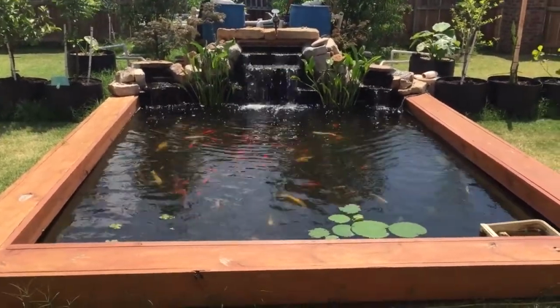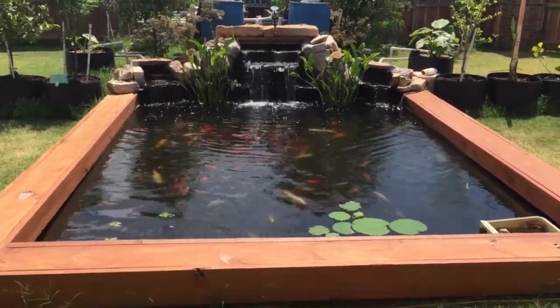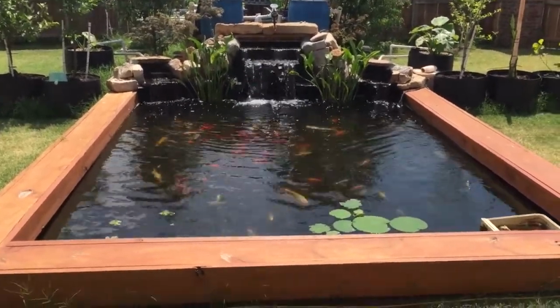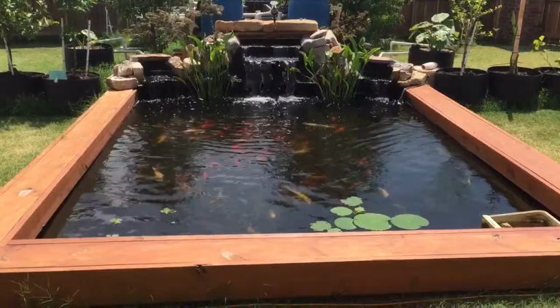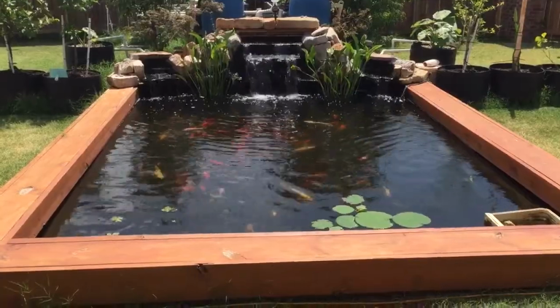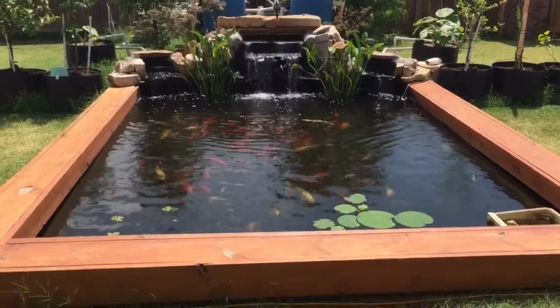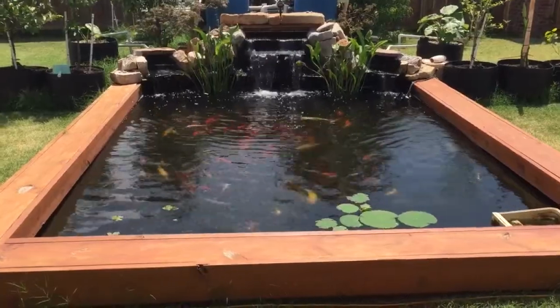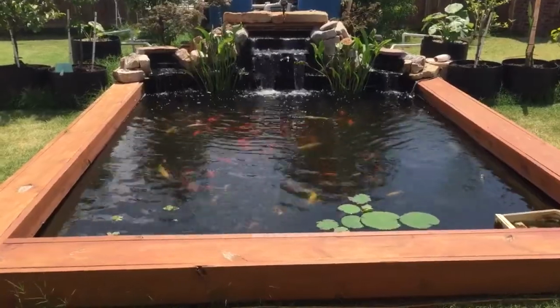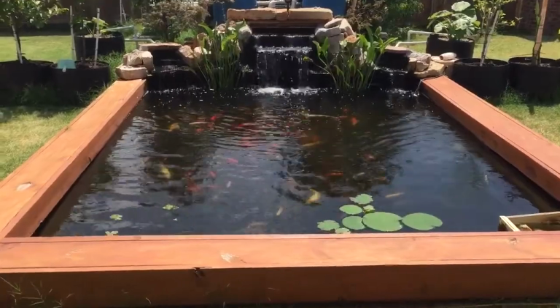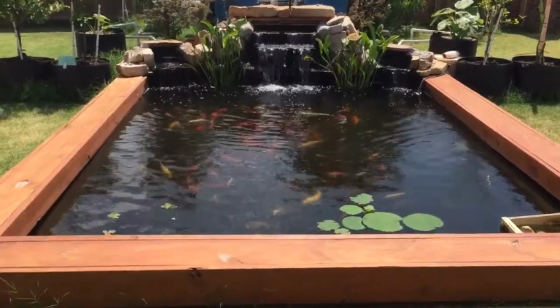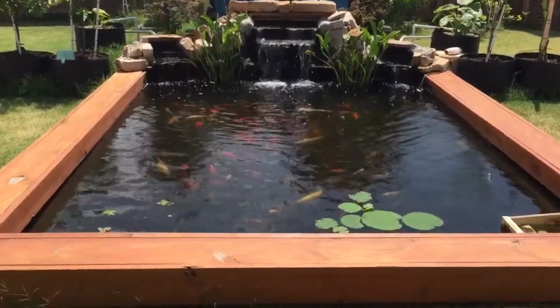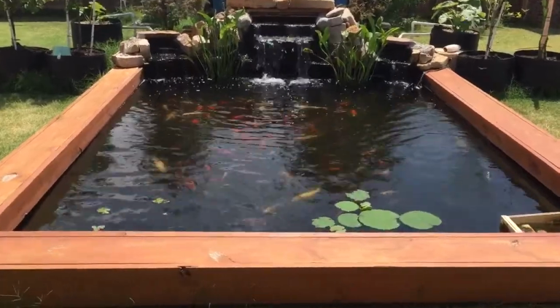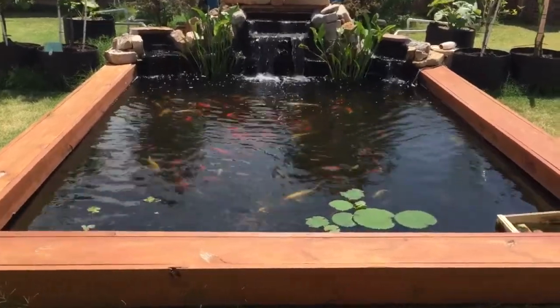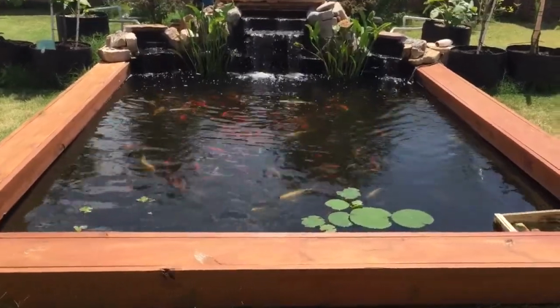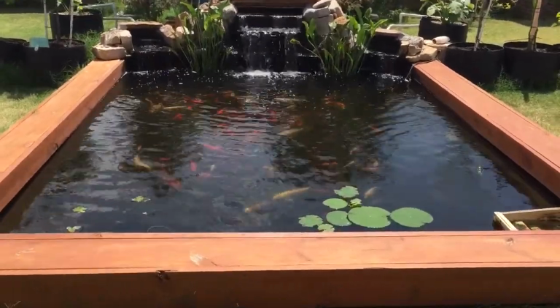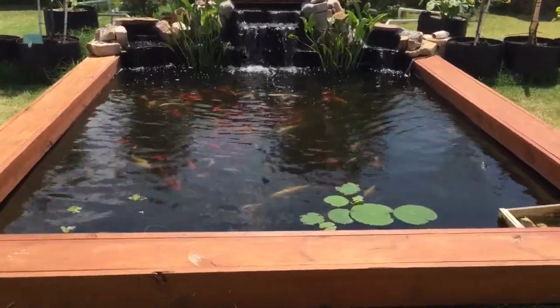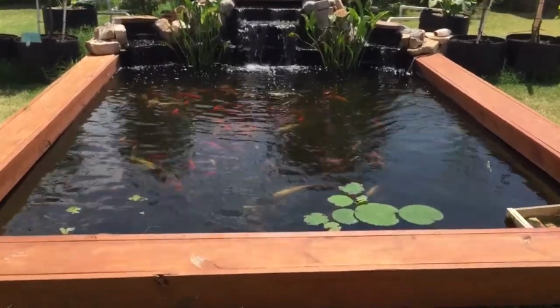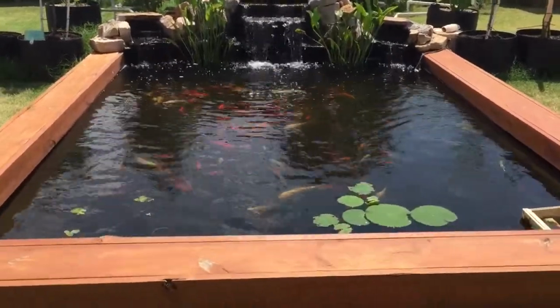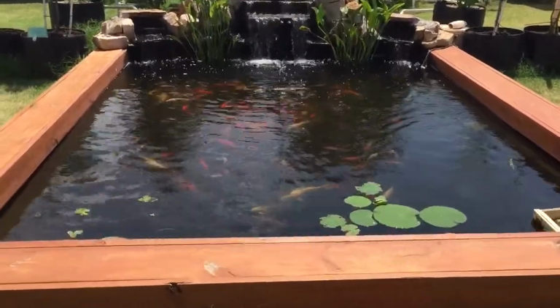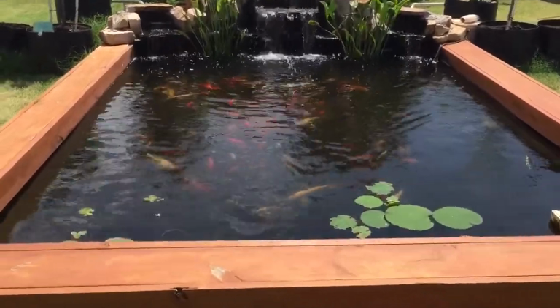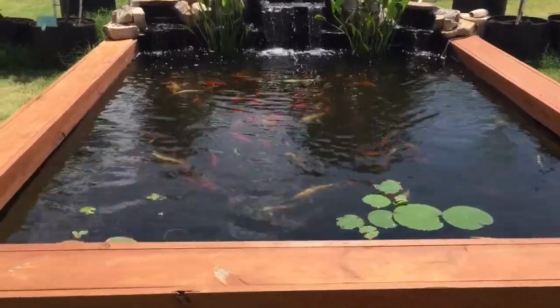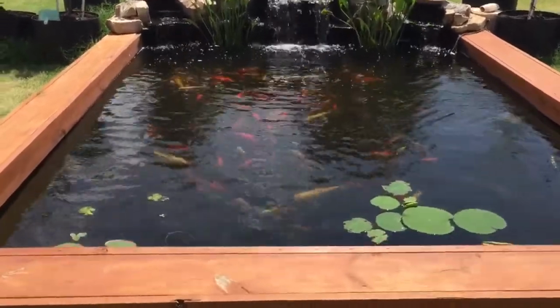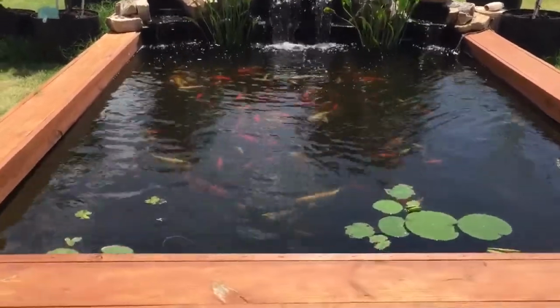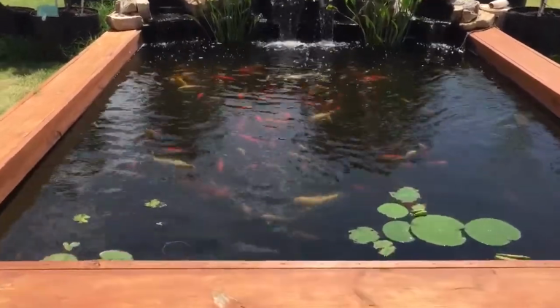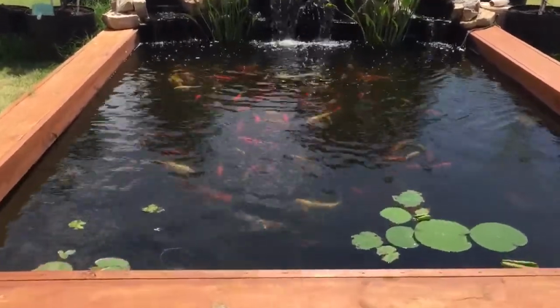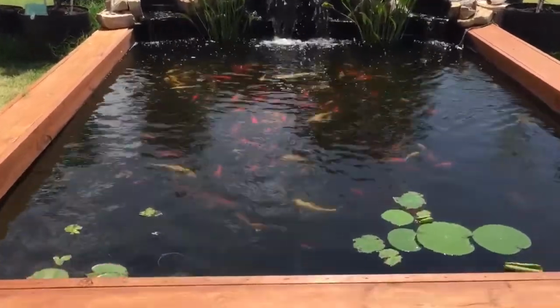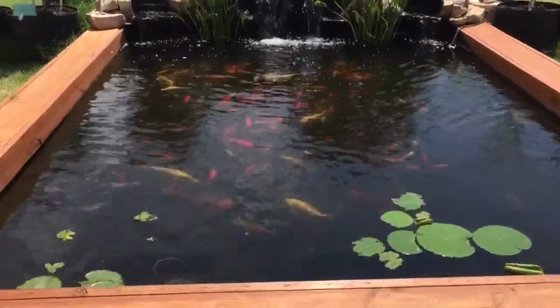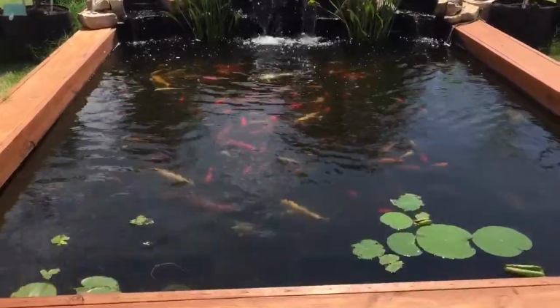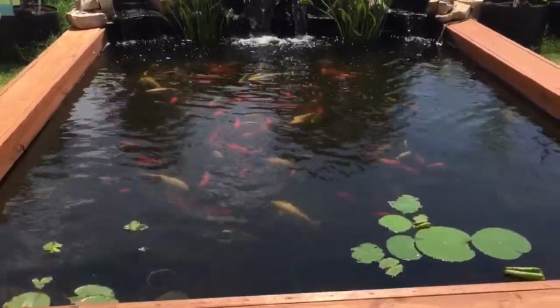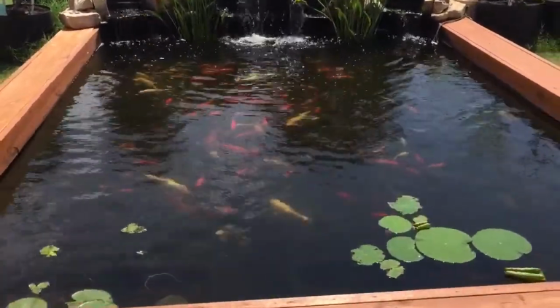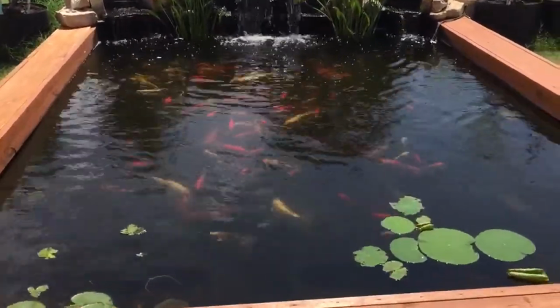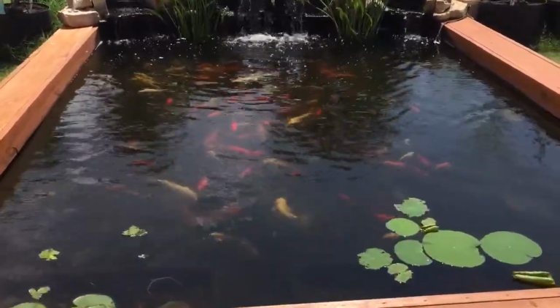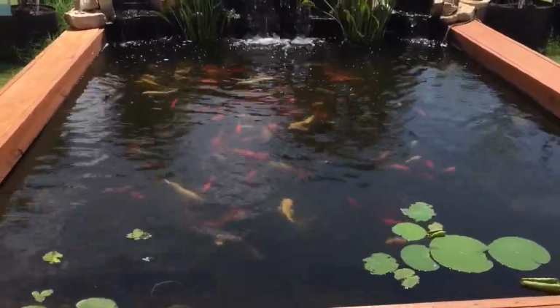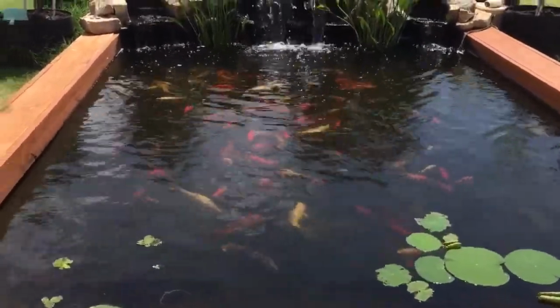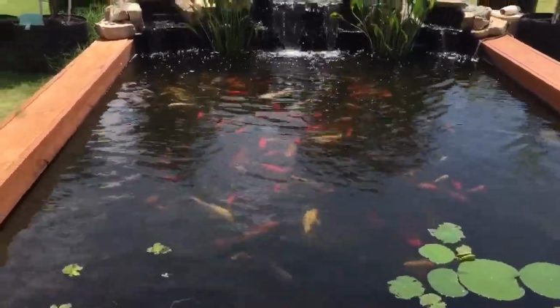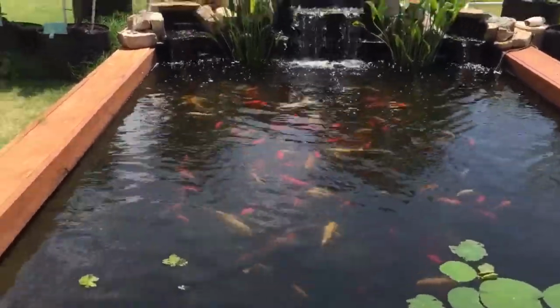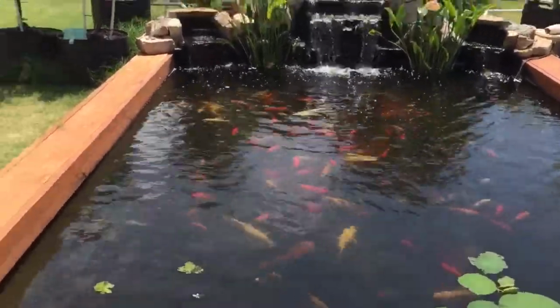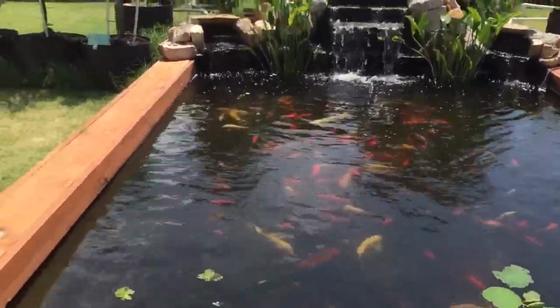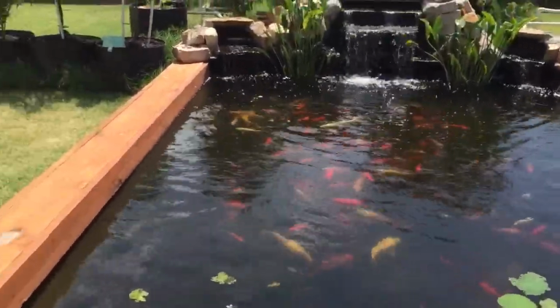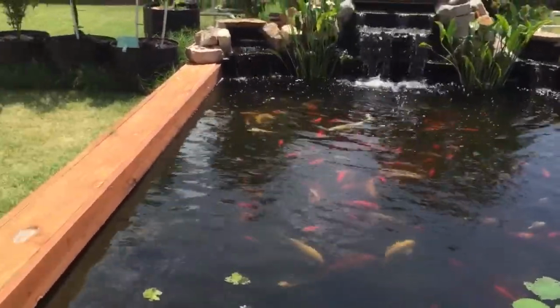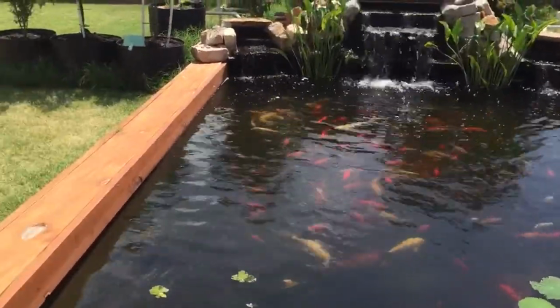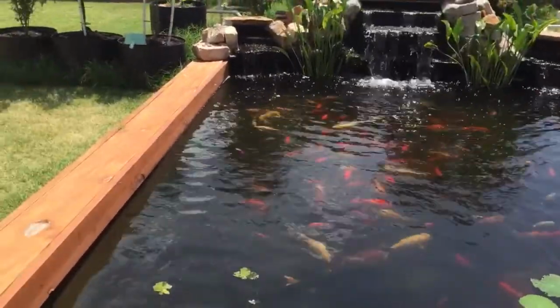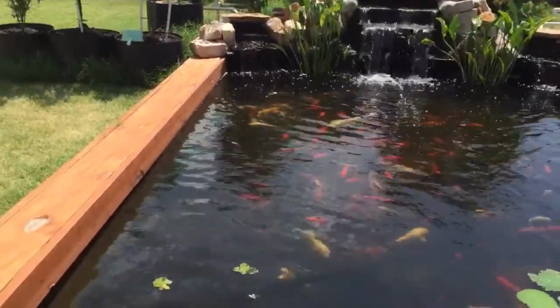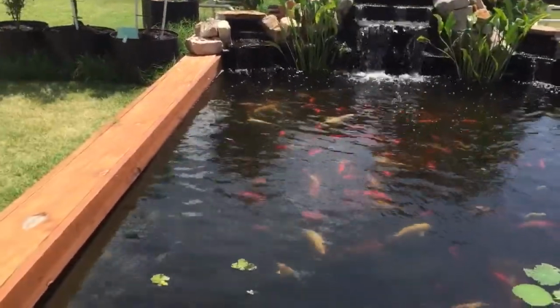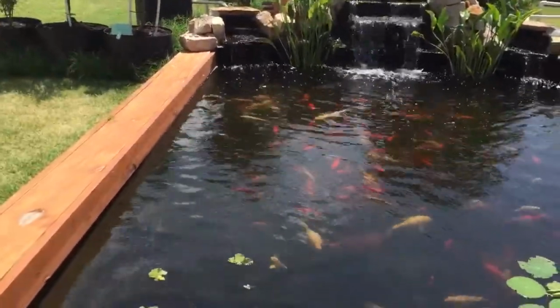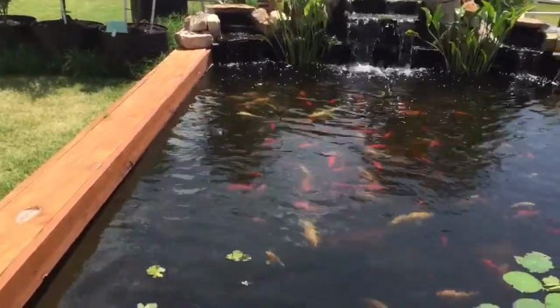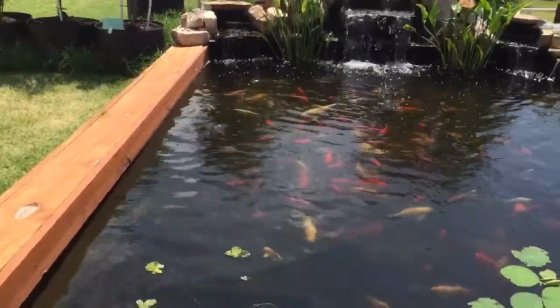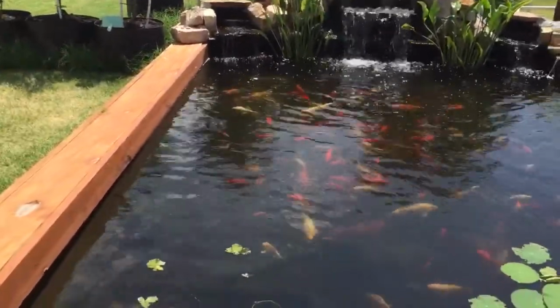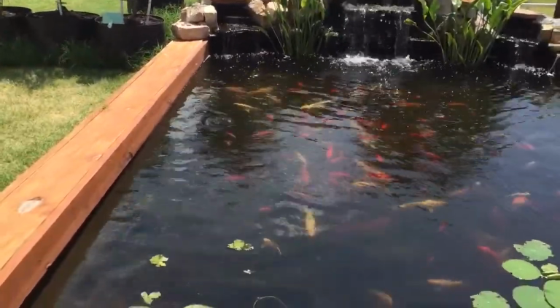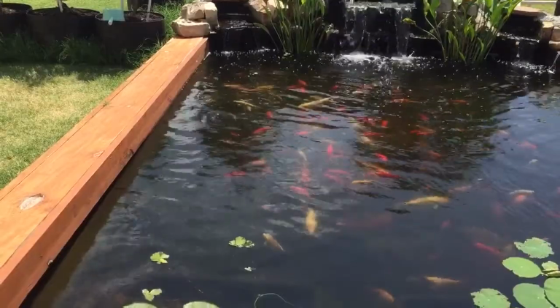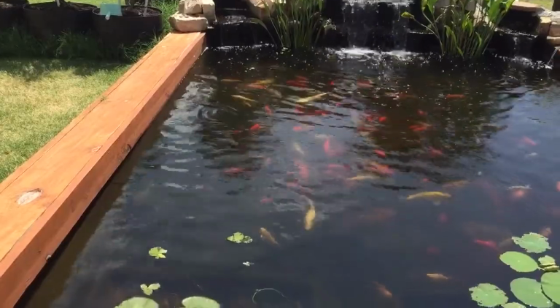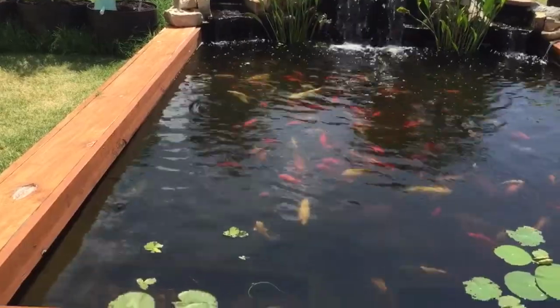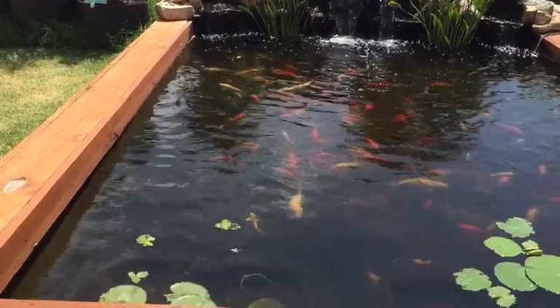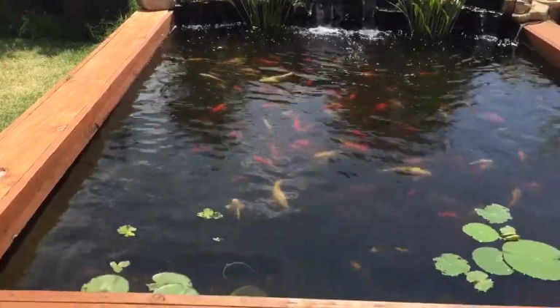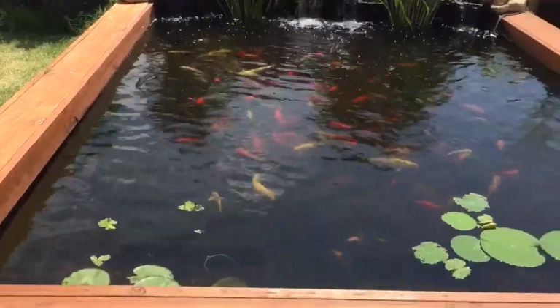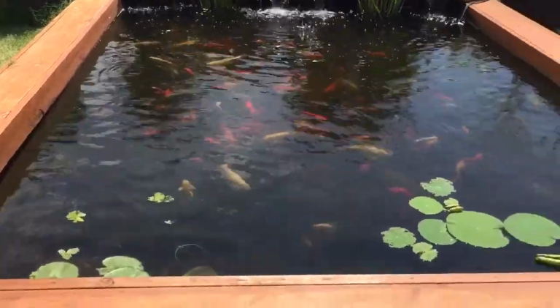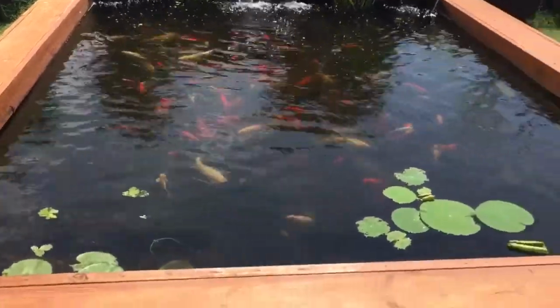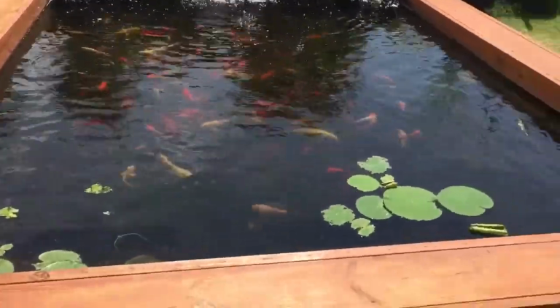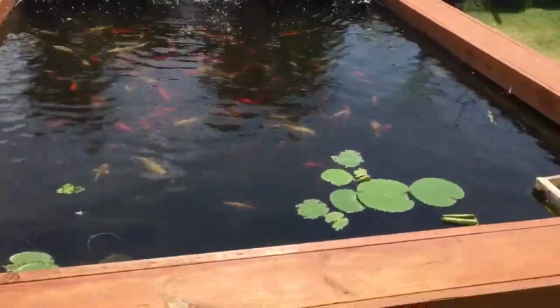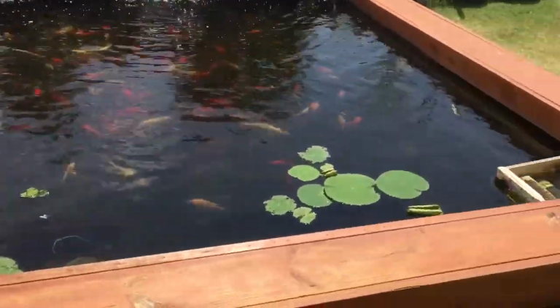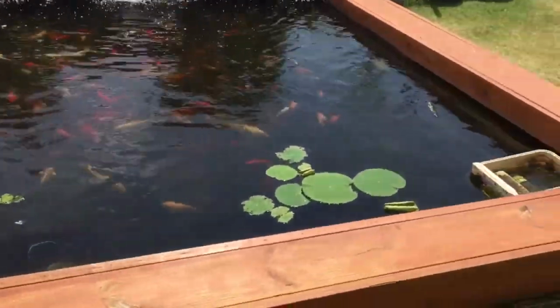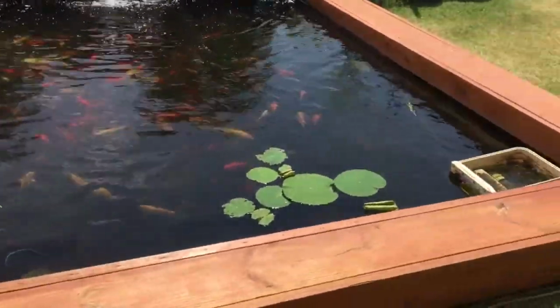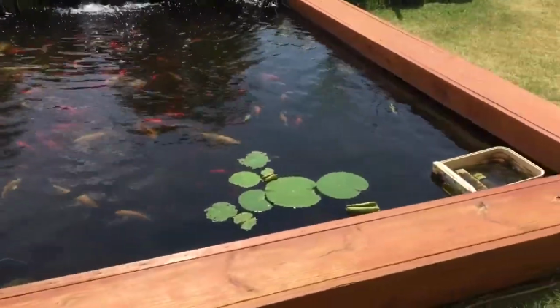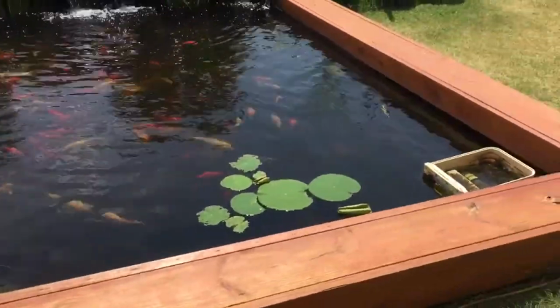Hi guys. This is my Koi Pond. This is 16 feet long and 14 feet wide.